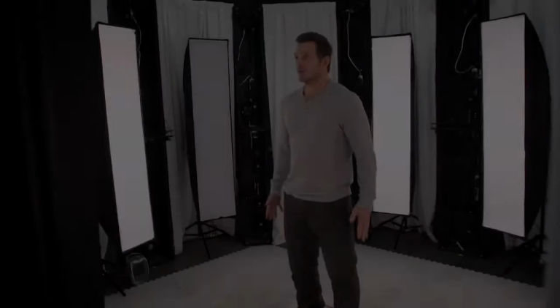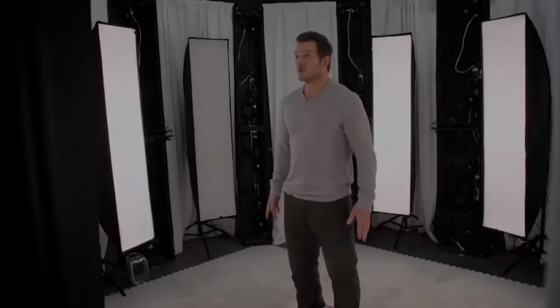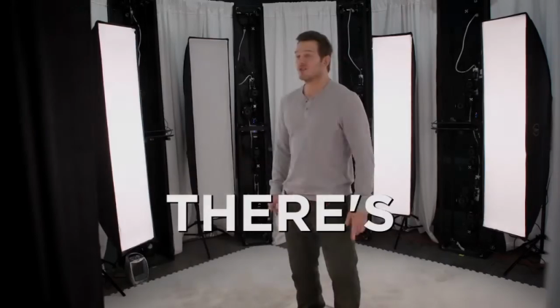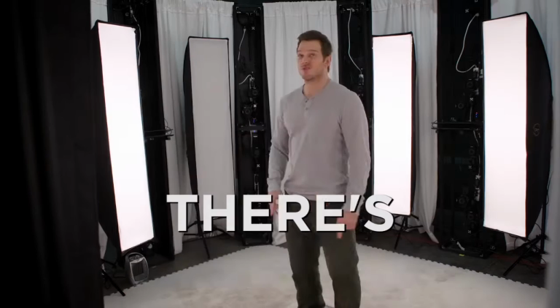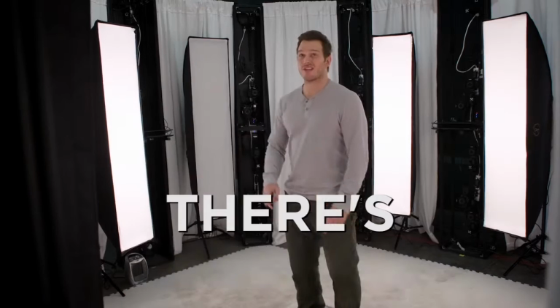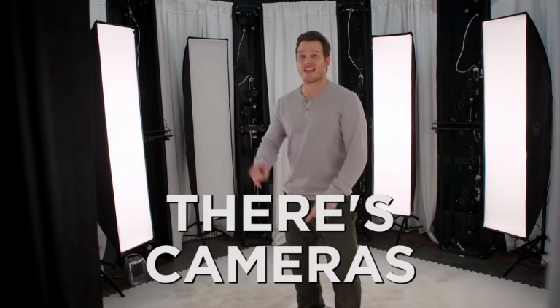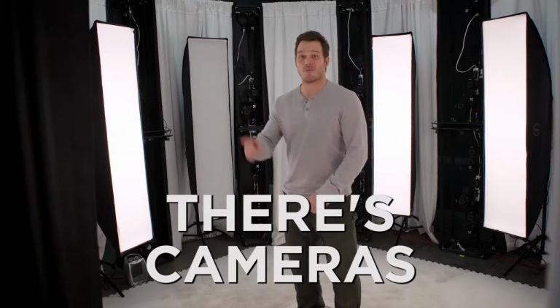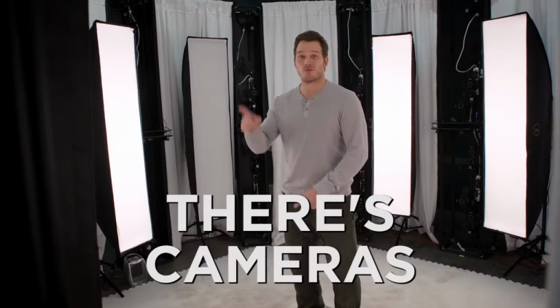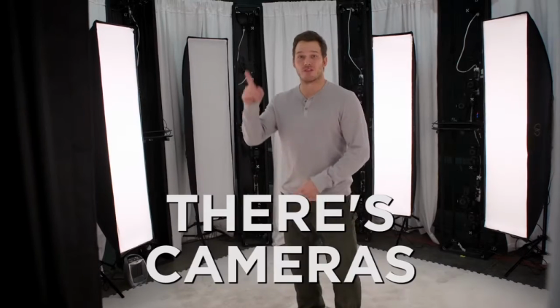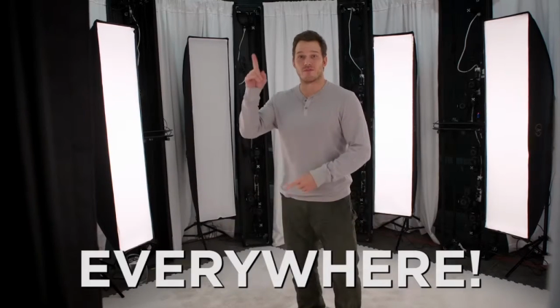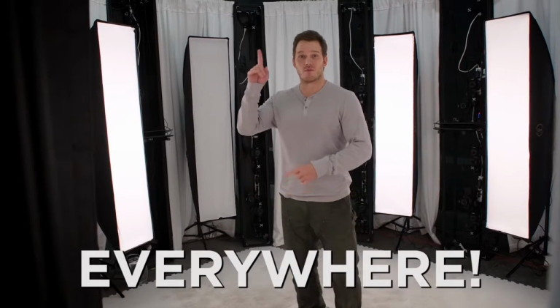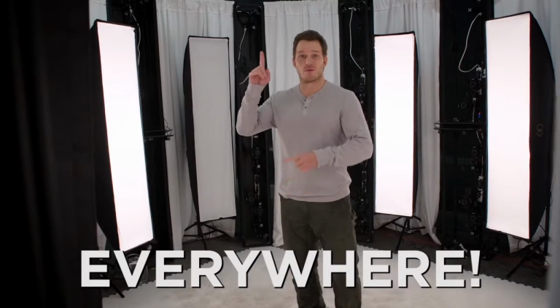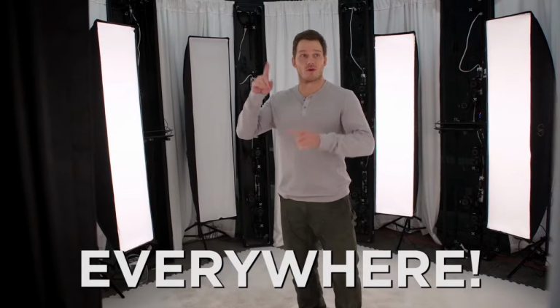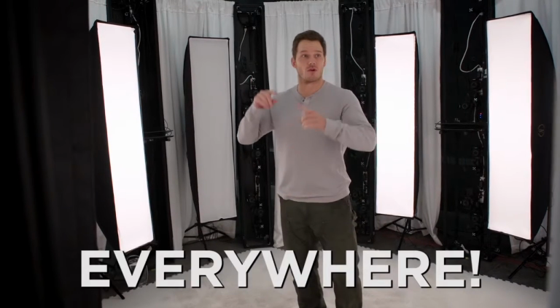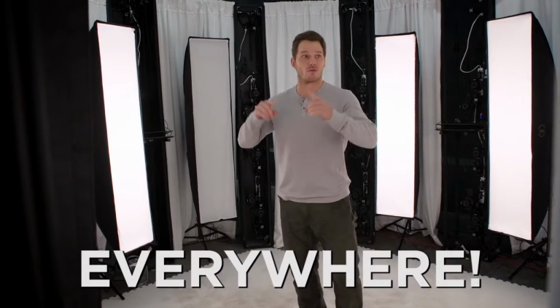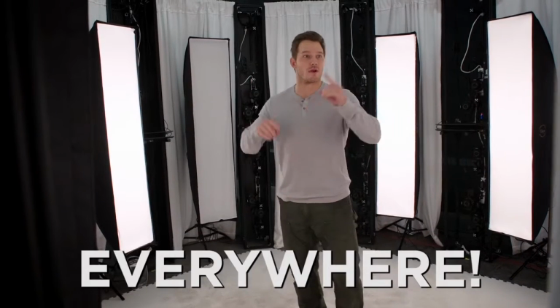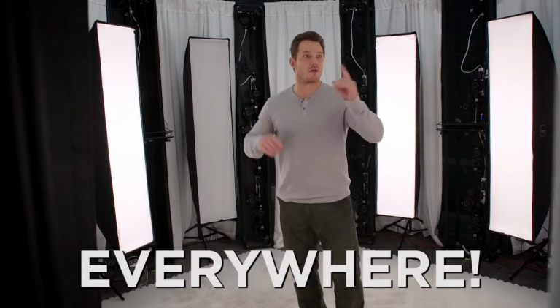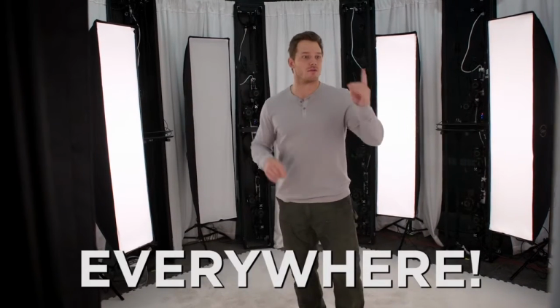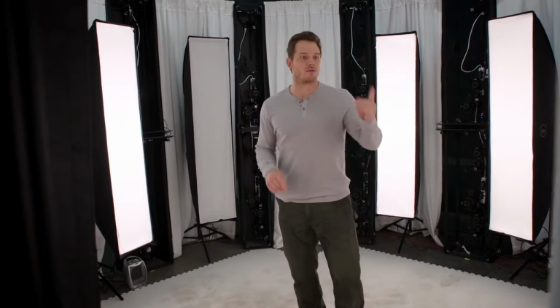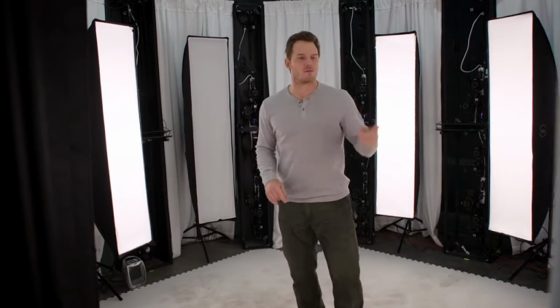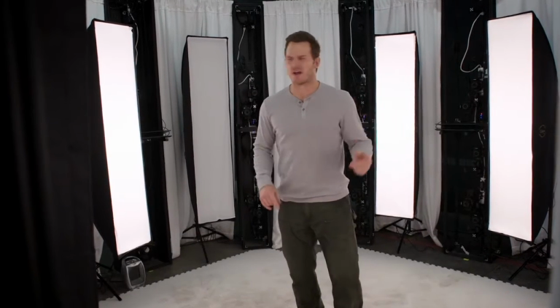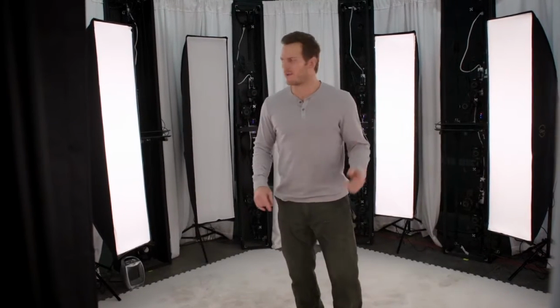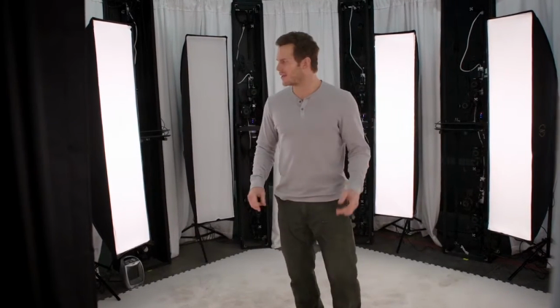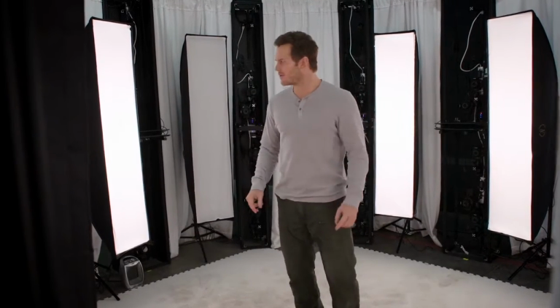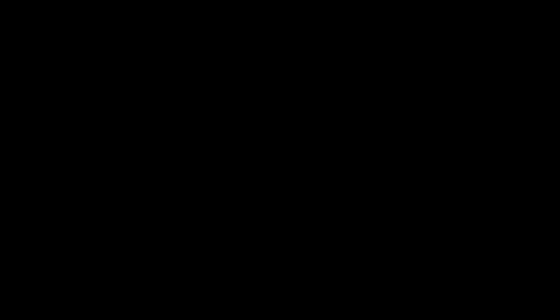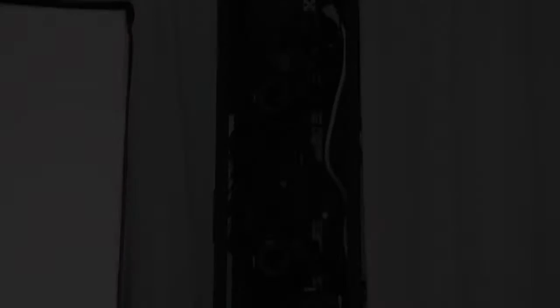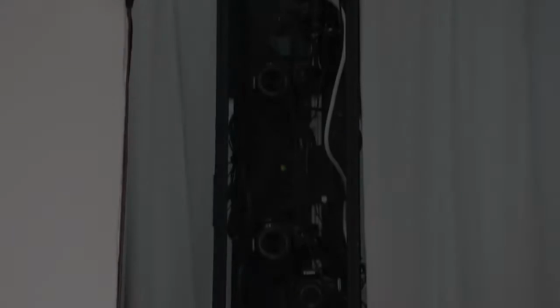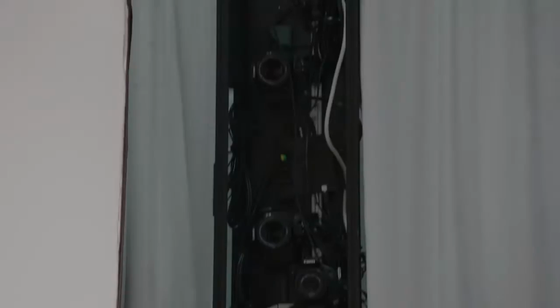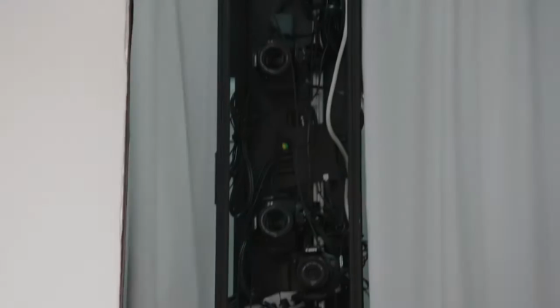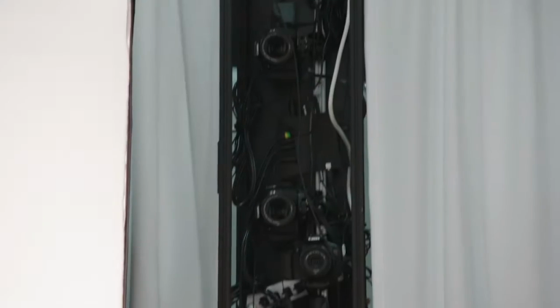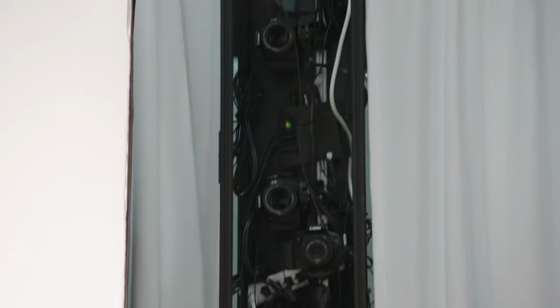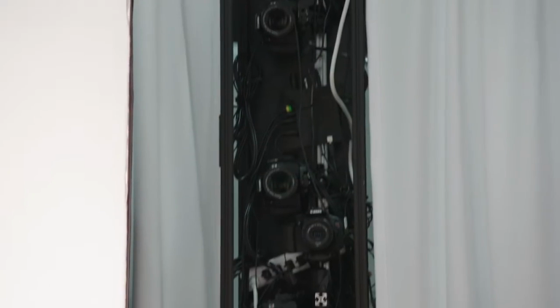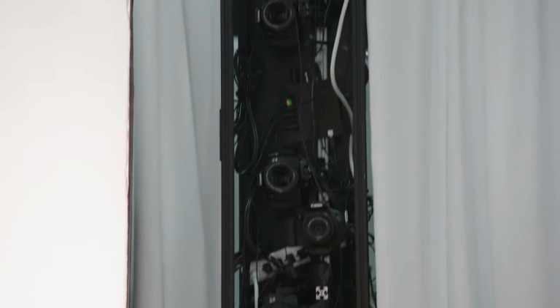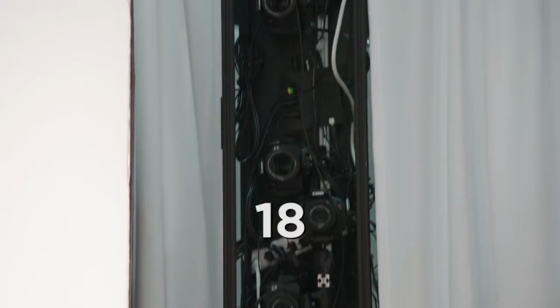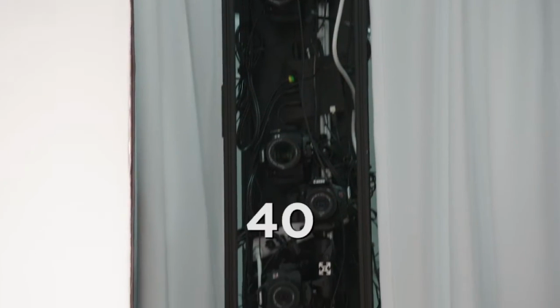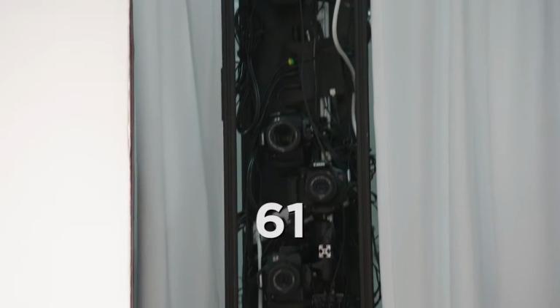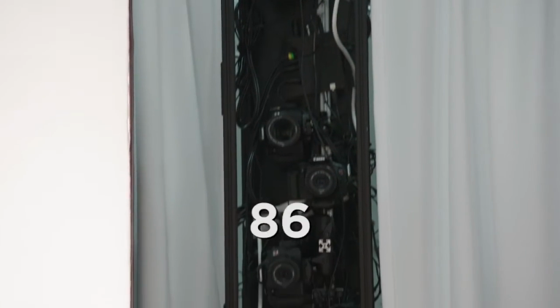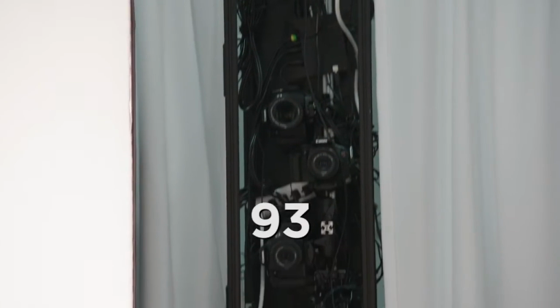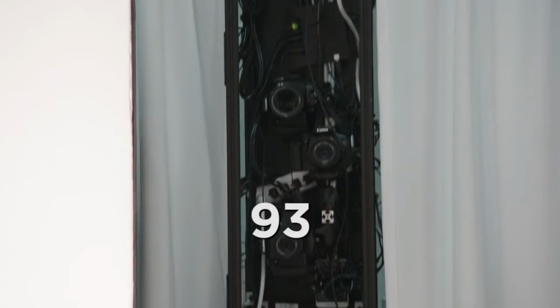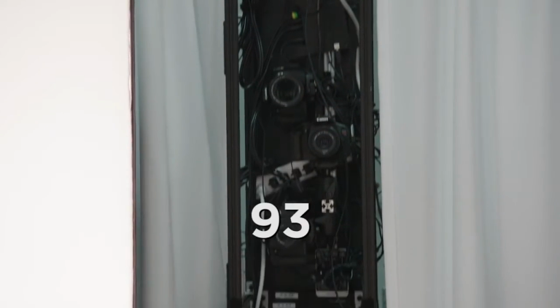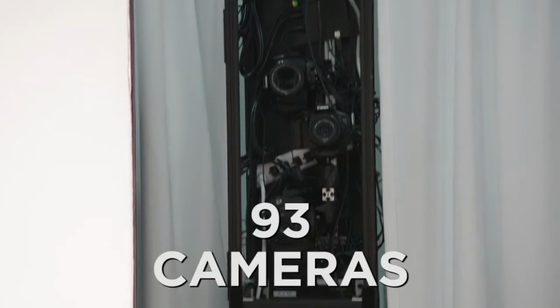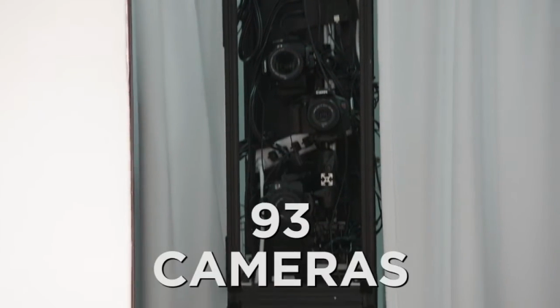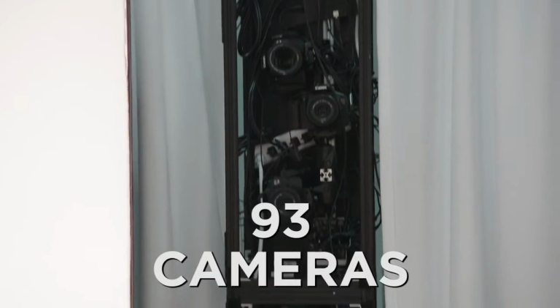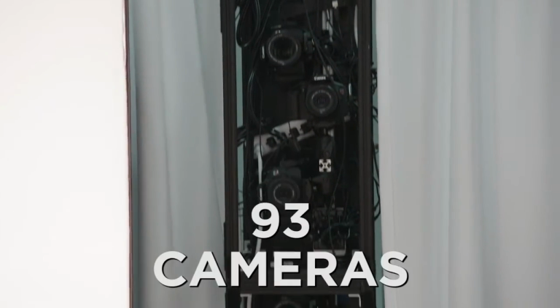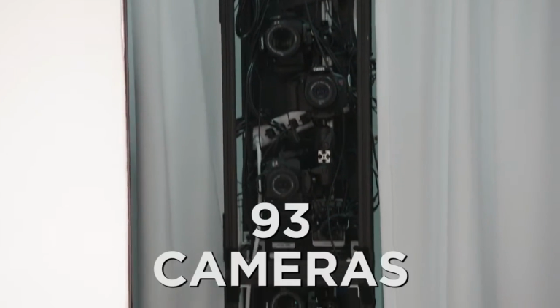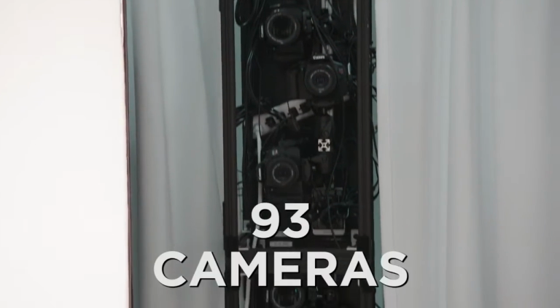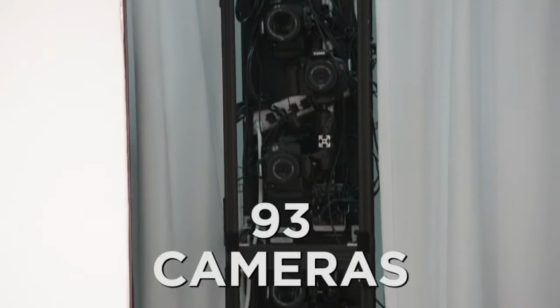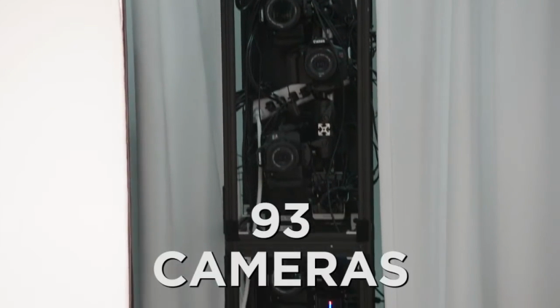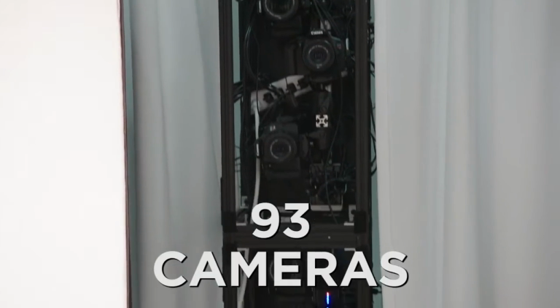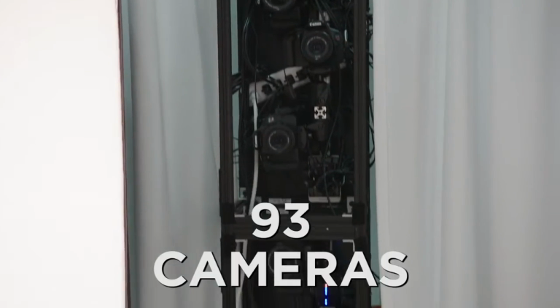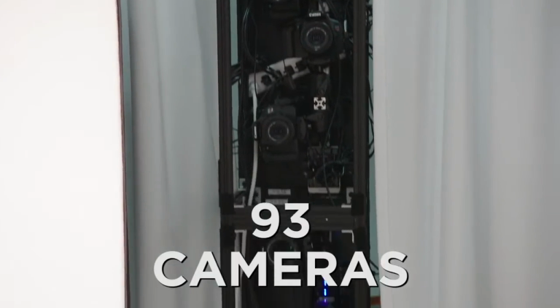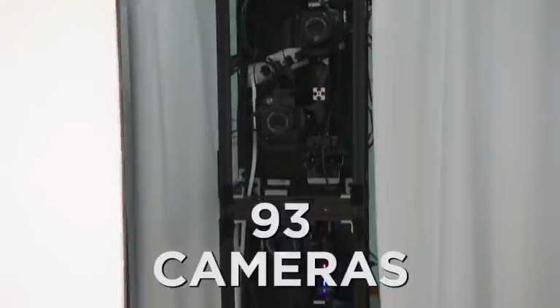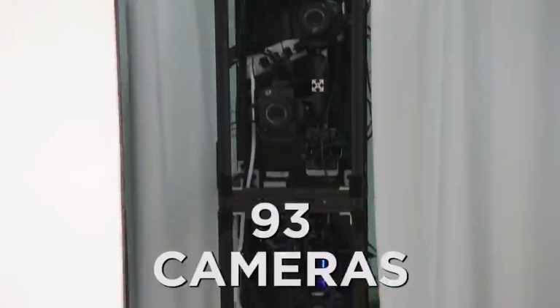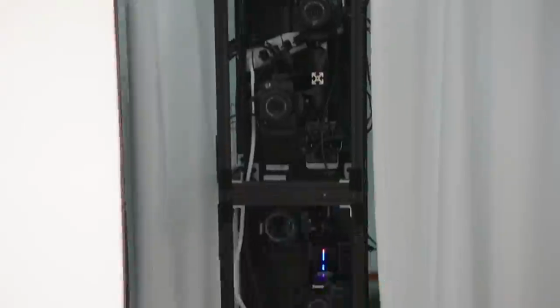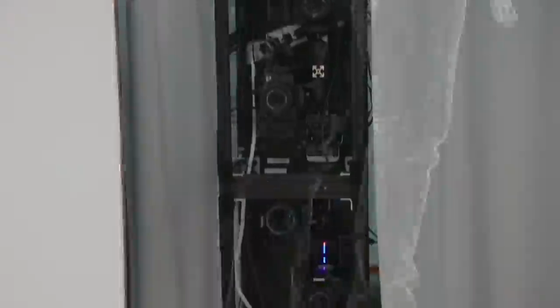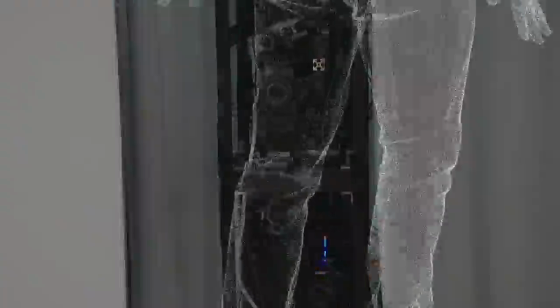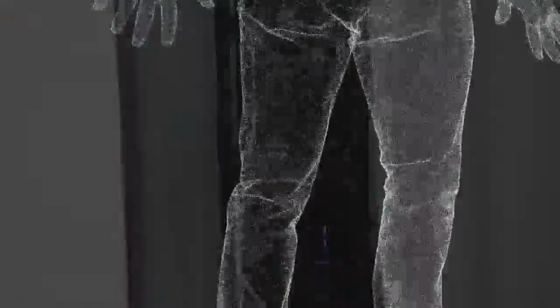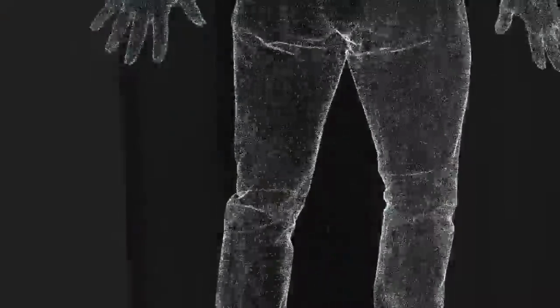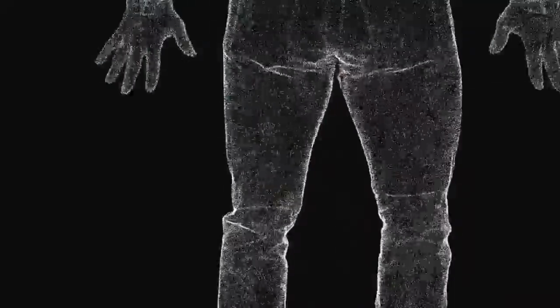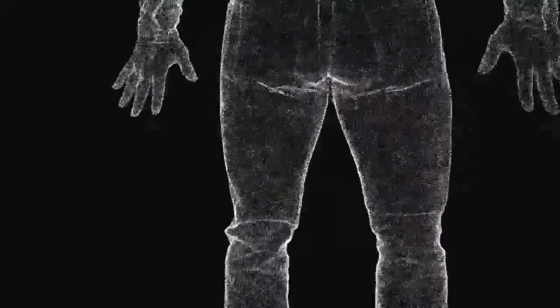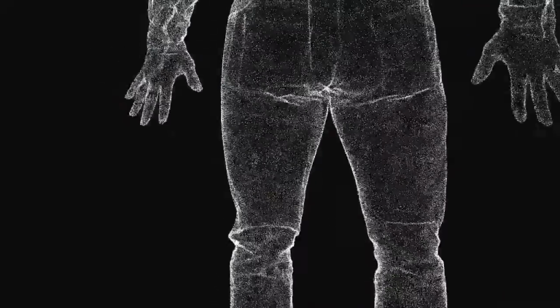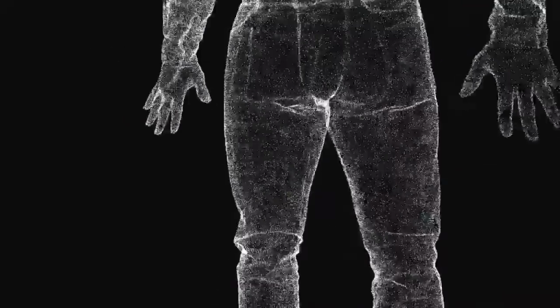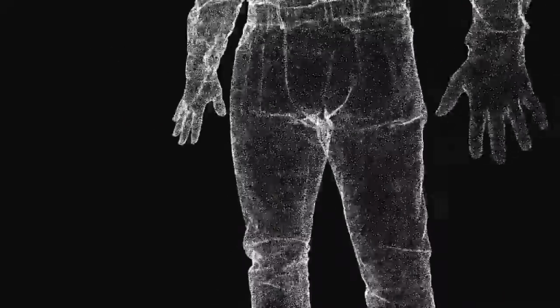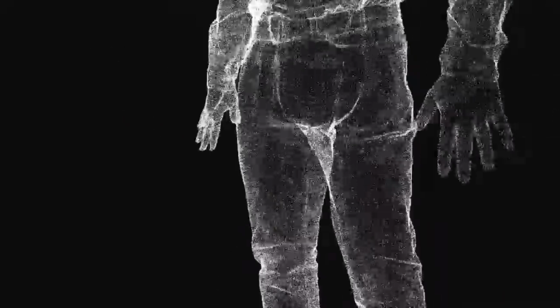There's cameras everywhere all around. How many cameras? 93. They have a digital copy.